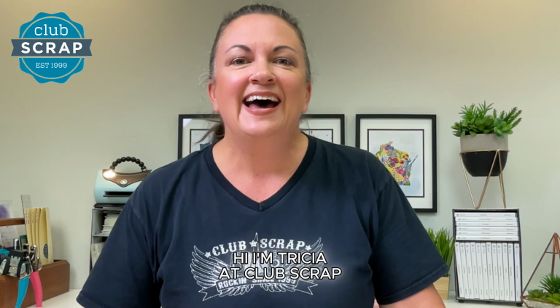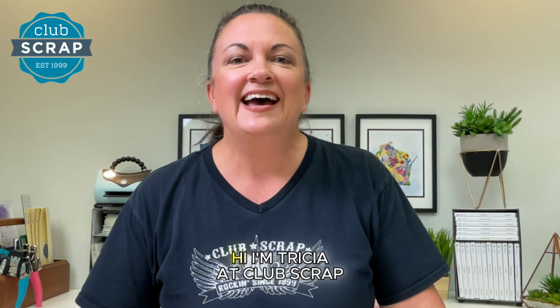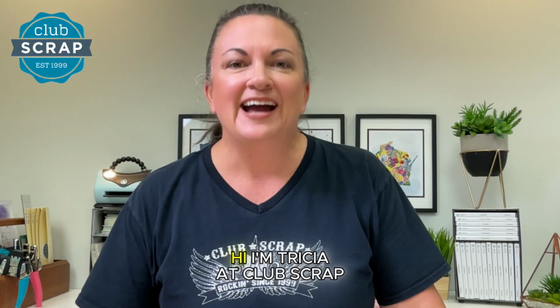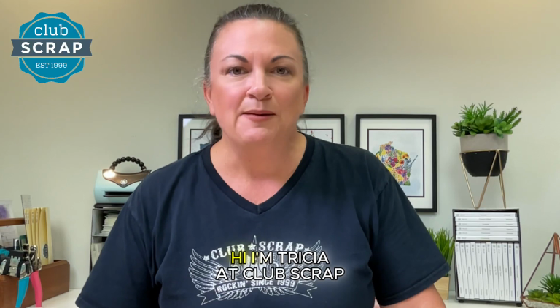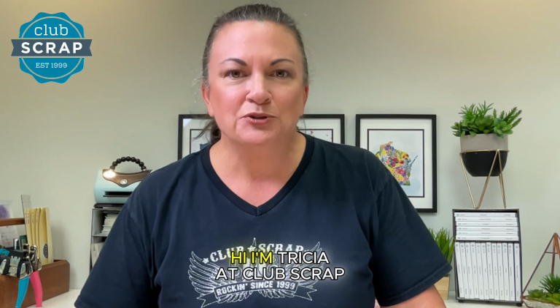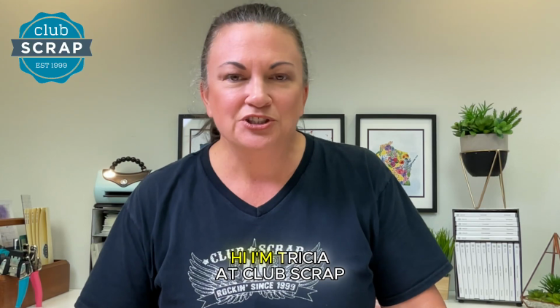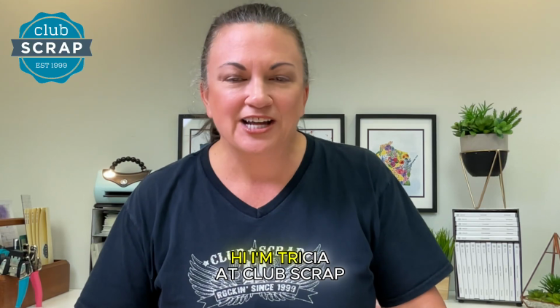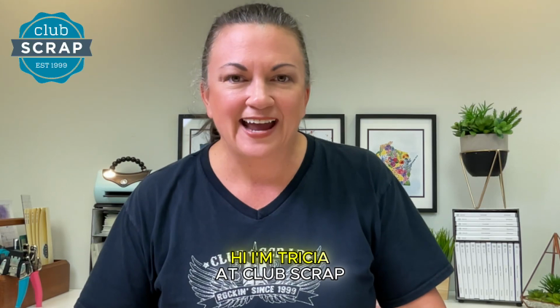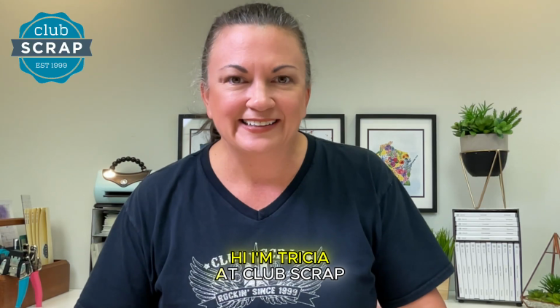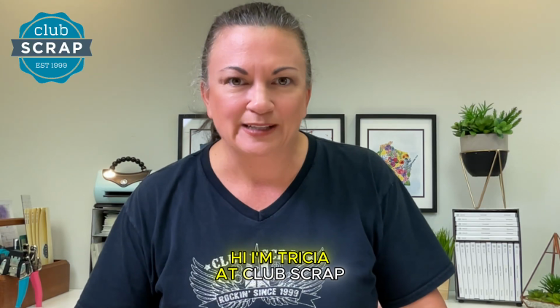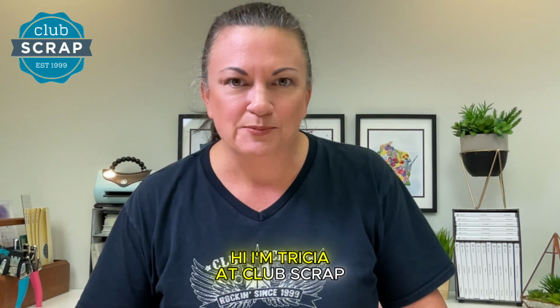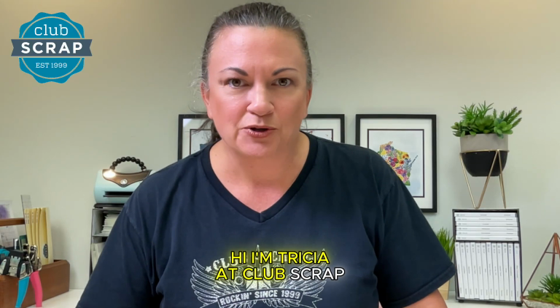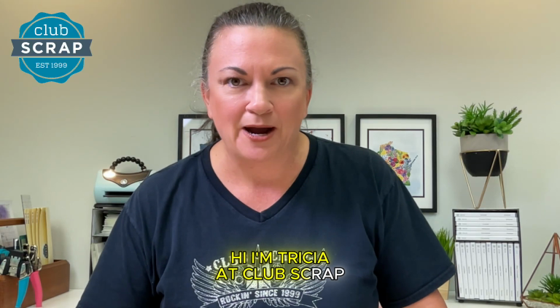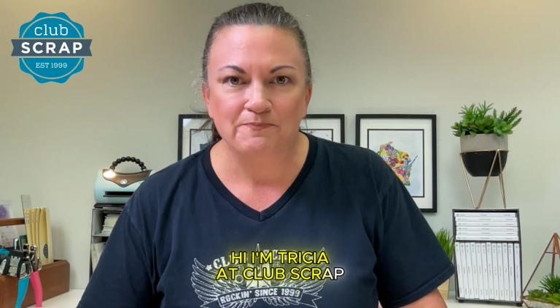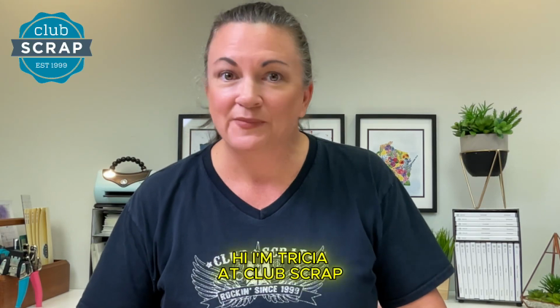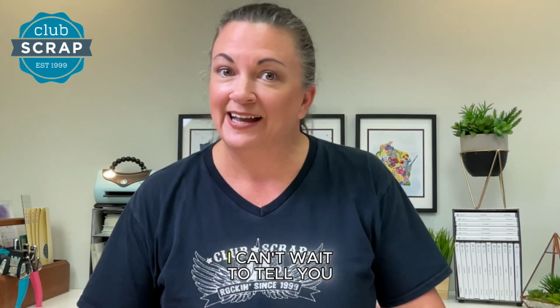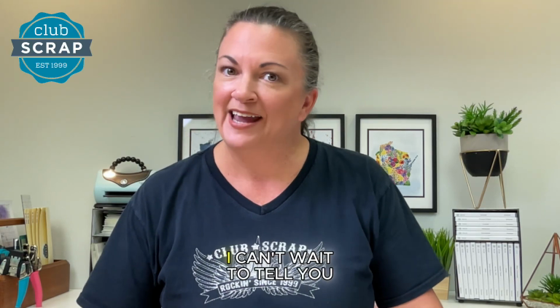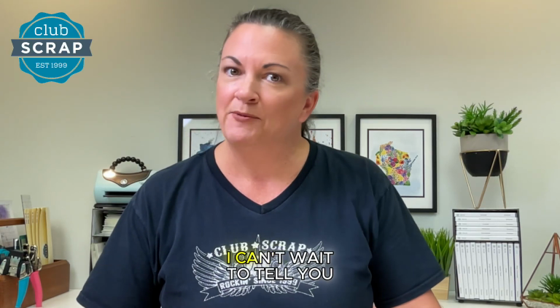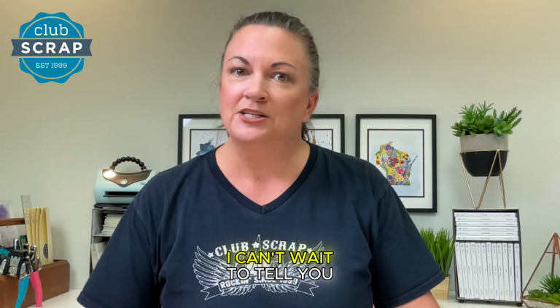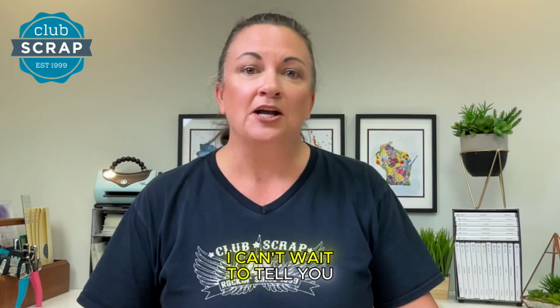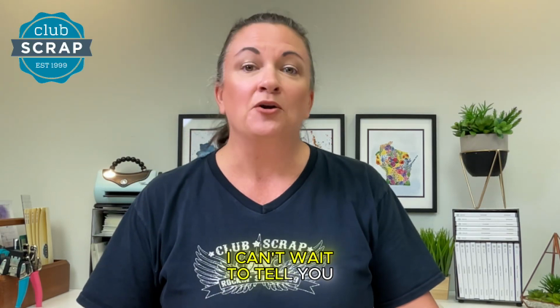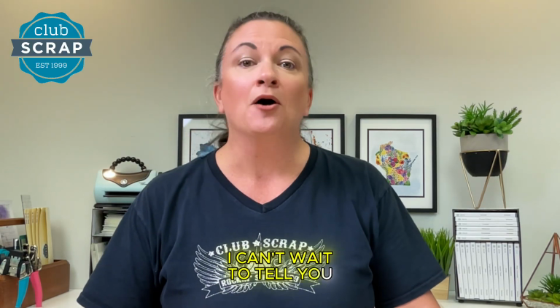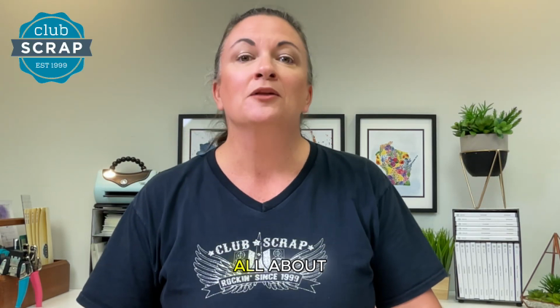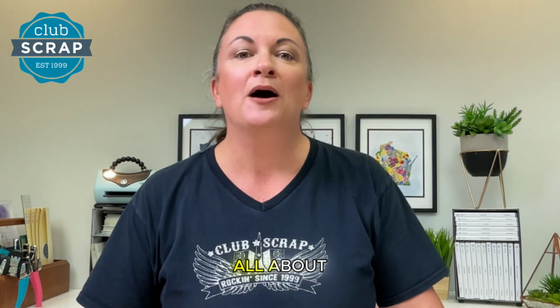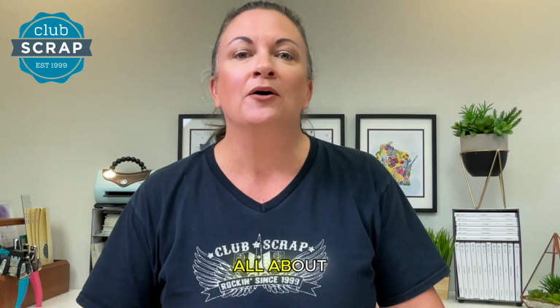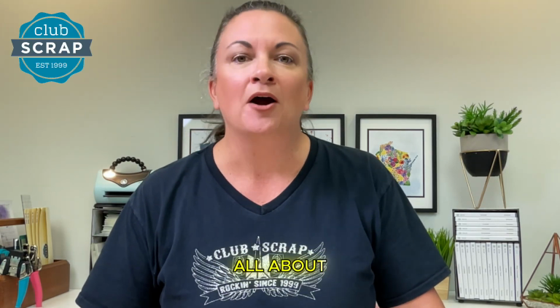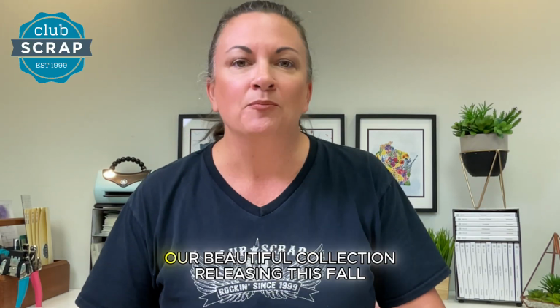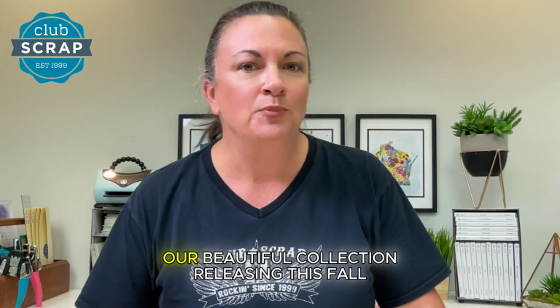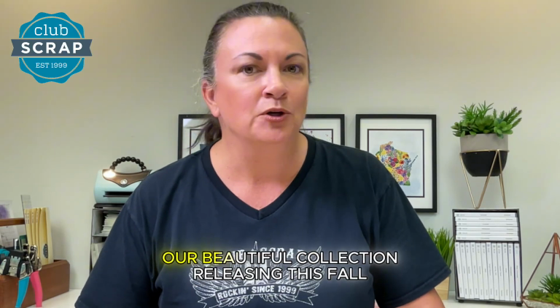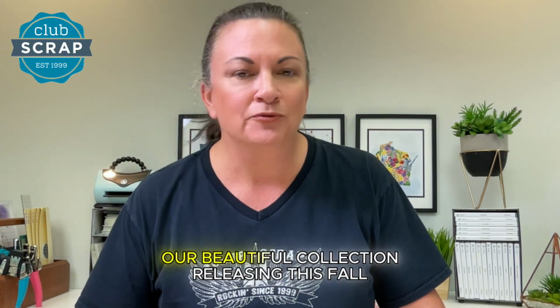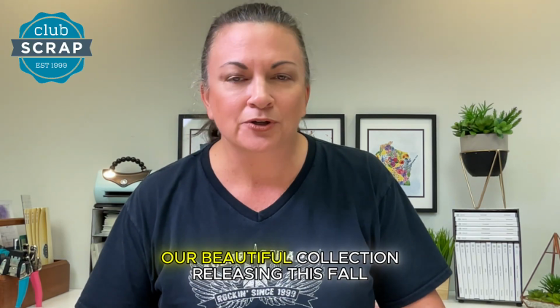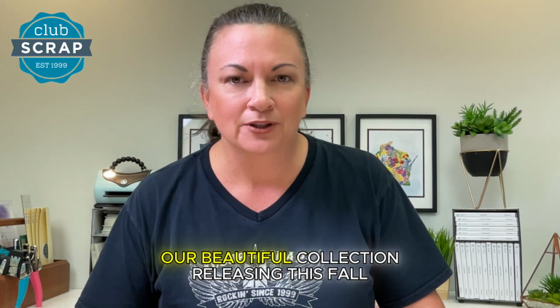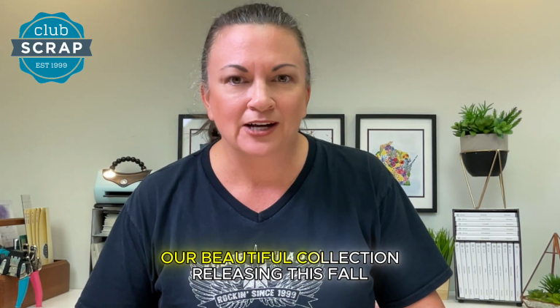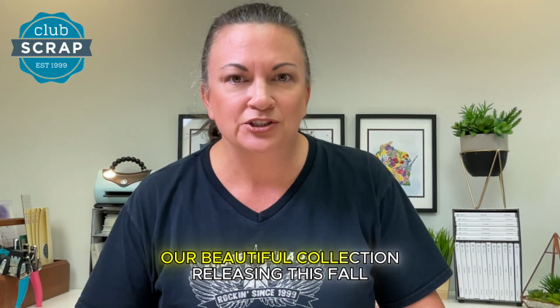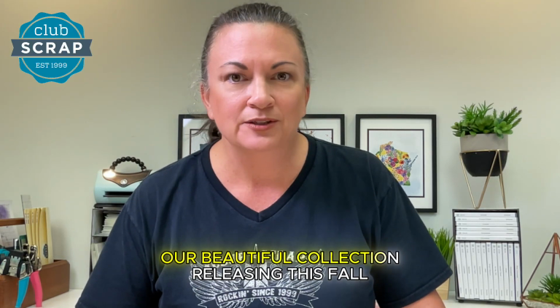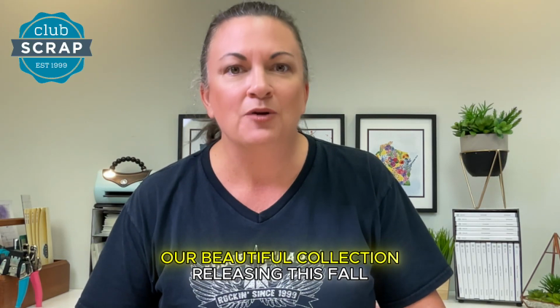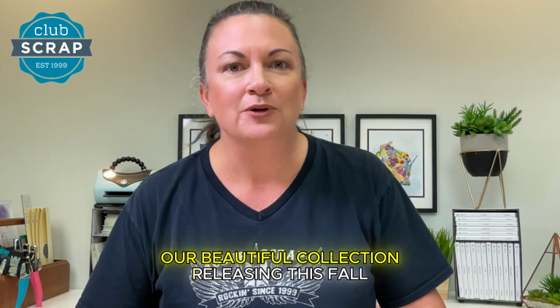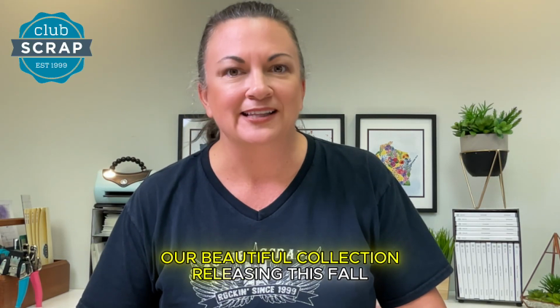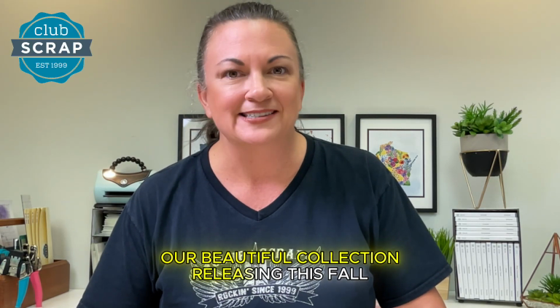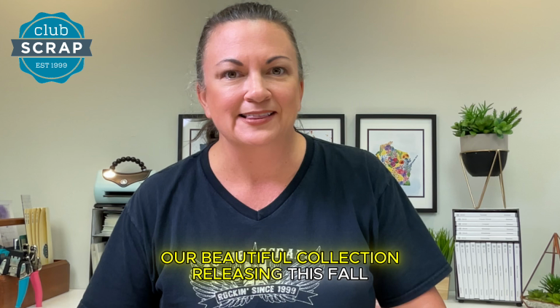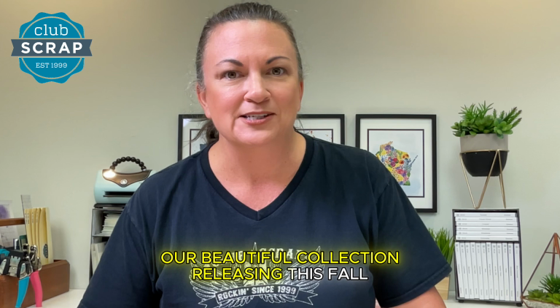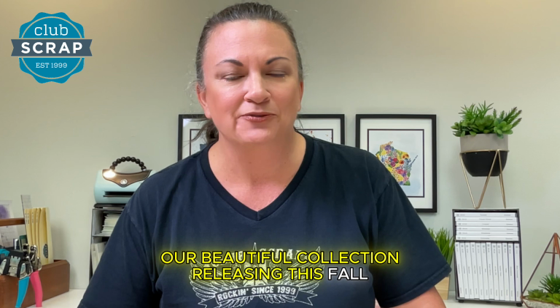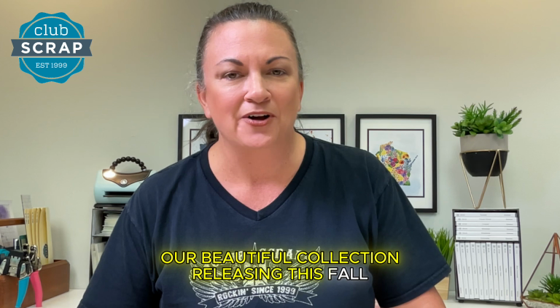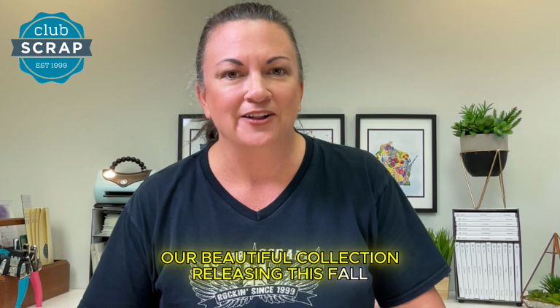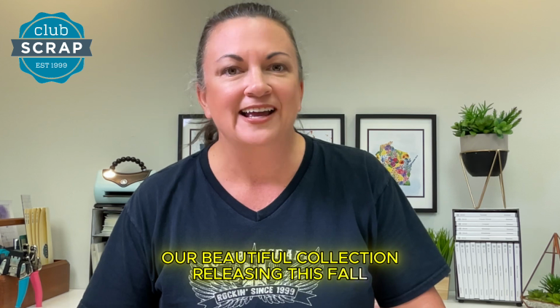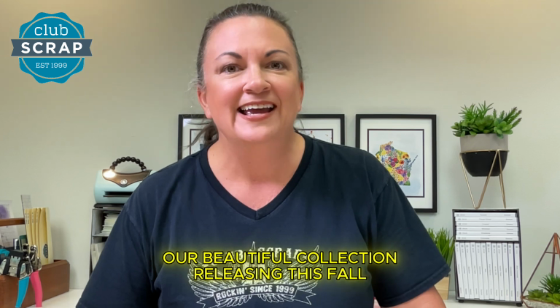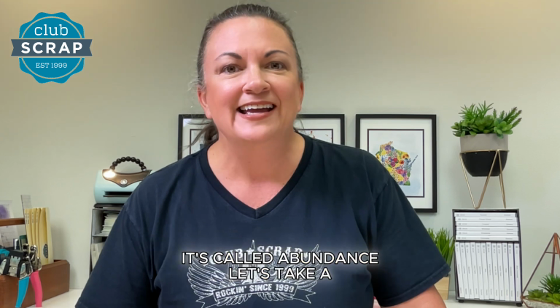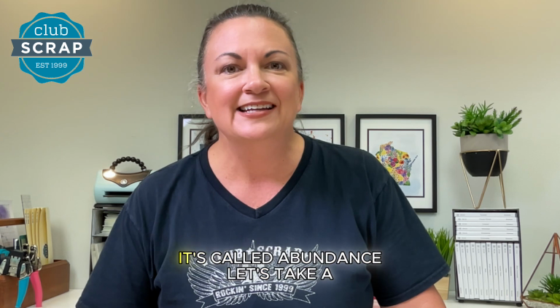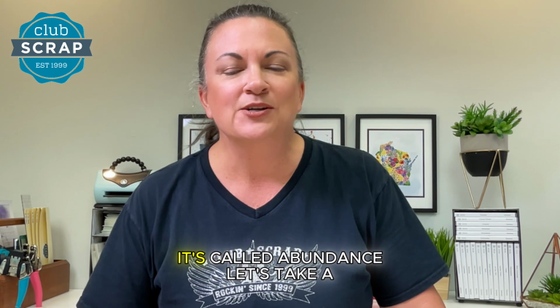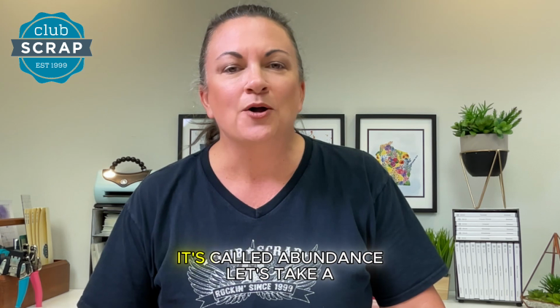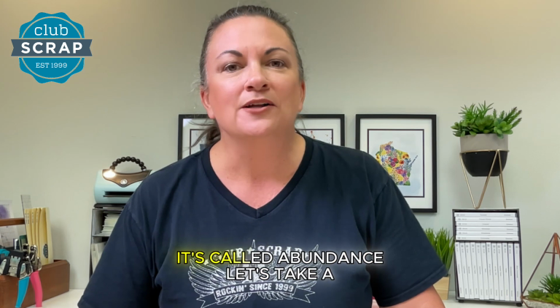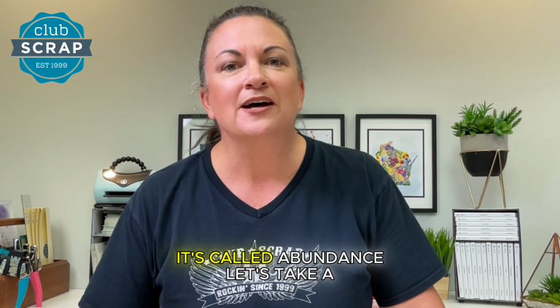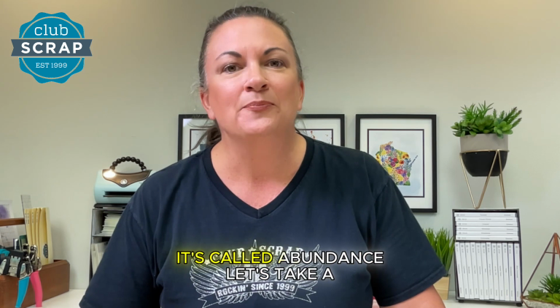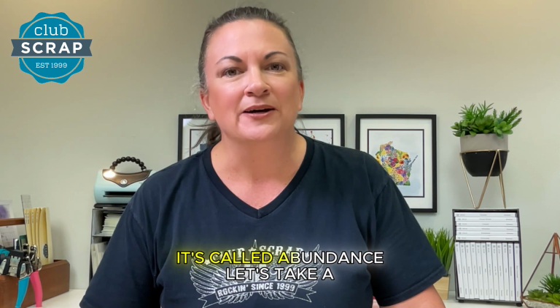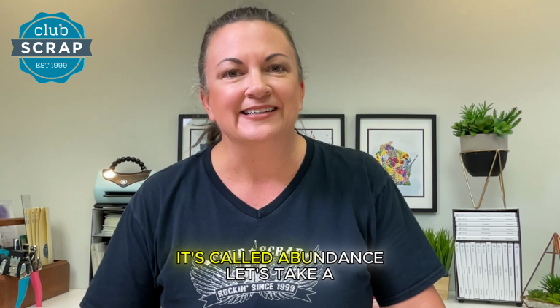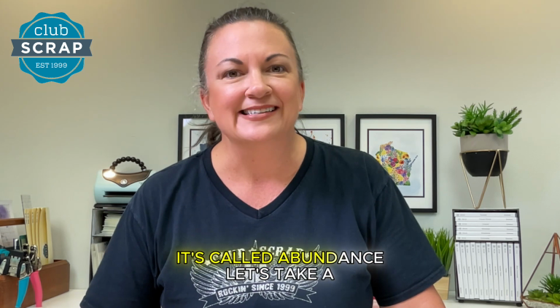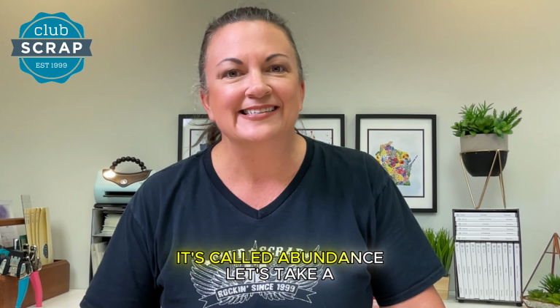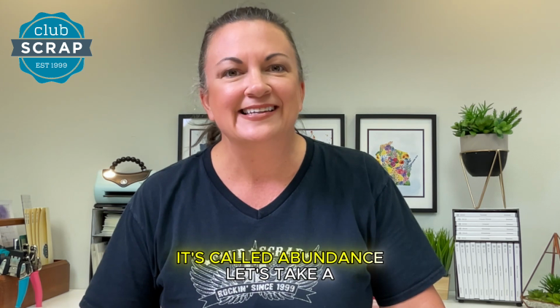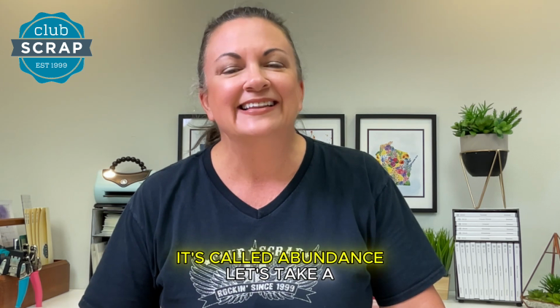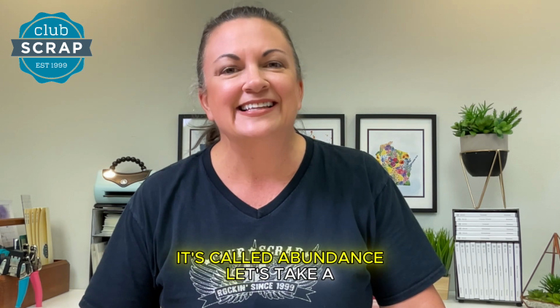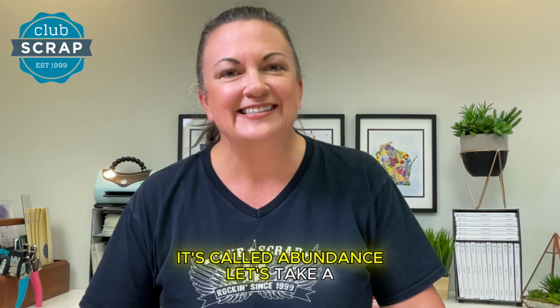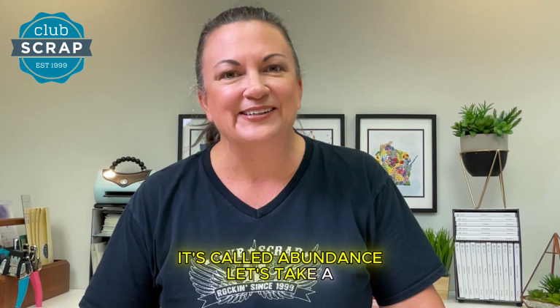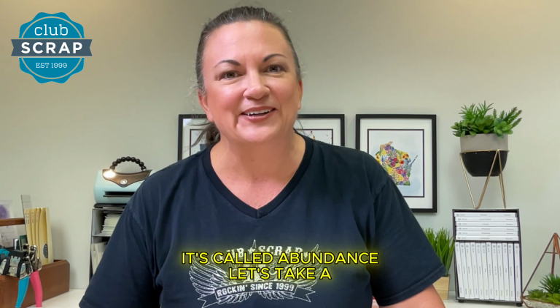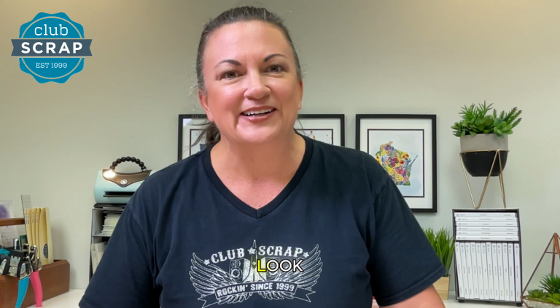Hi, I'm Tricia at Club Scrap. I can't wait to tell you all about our beautiful collection releasing this fall. It's called Abundance. Let's take a look.